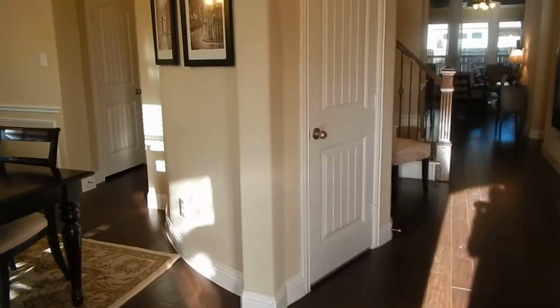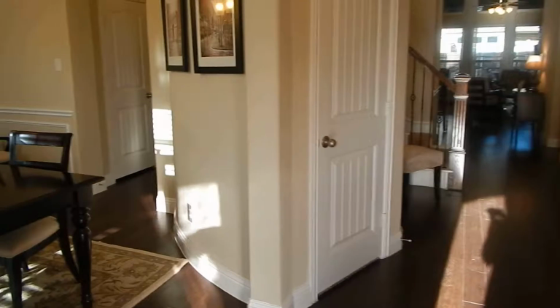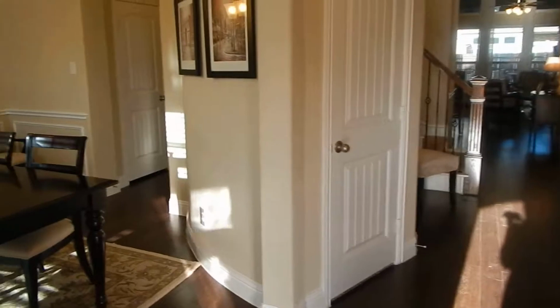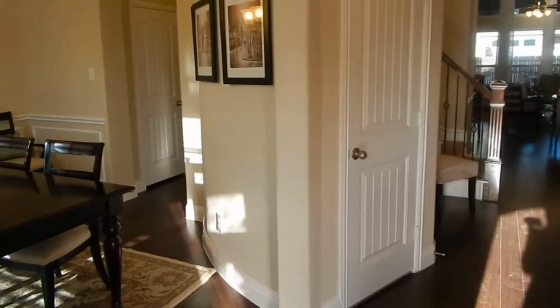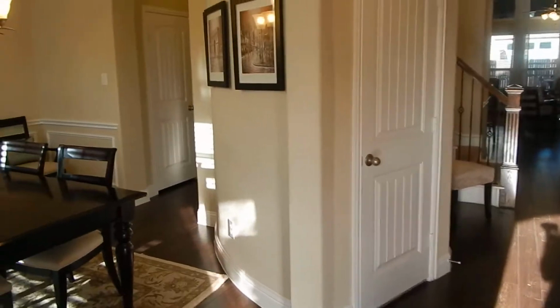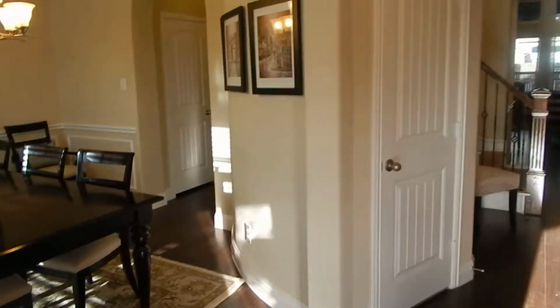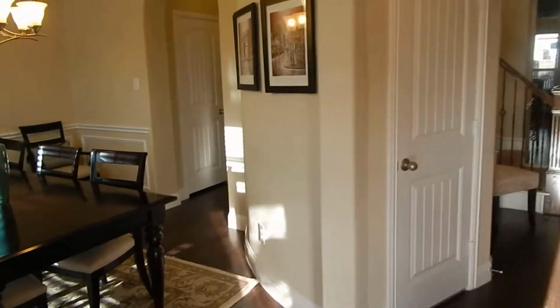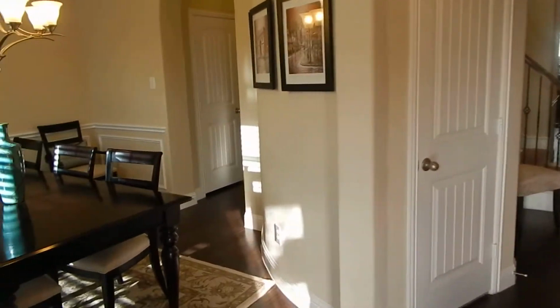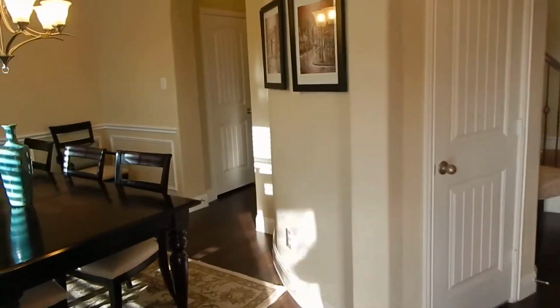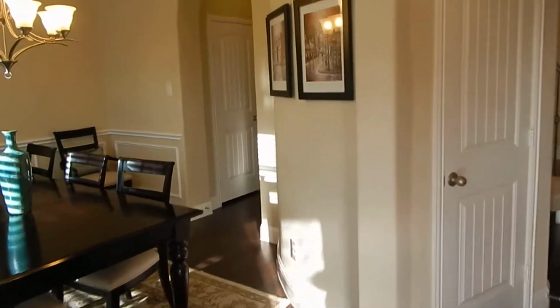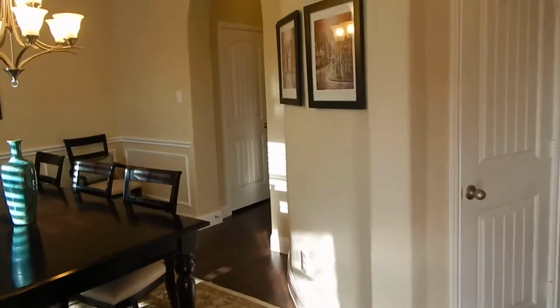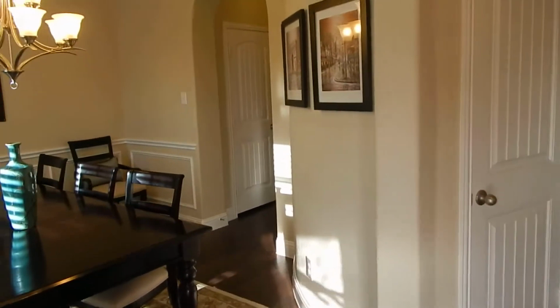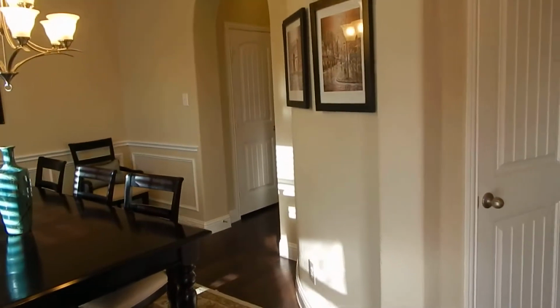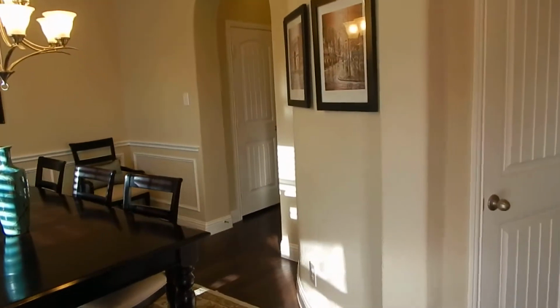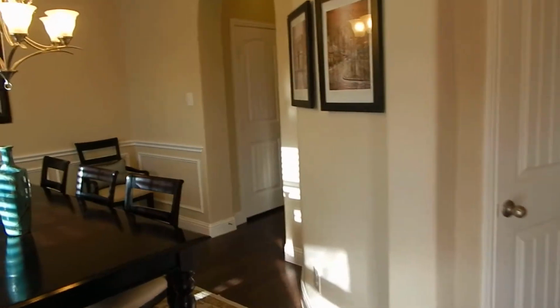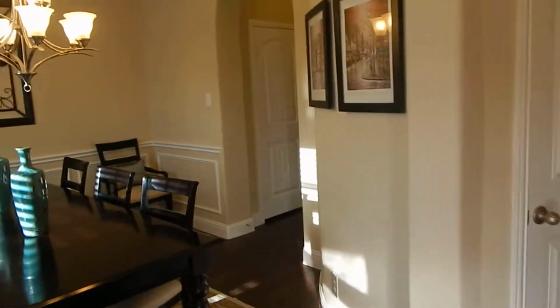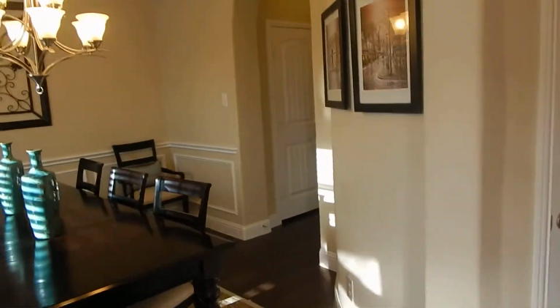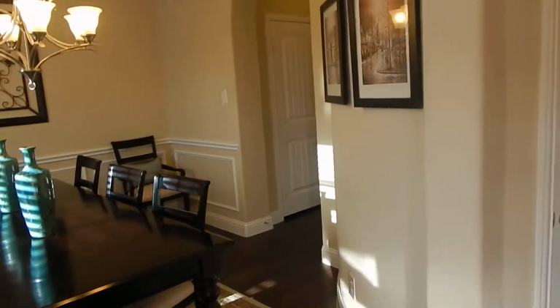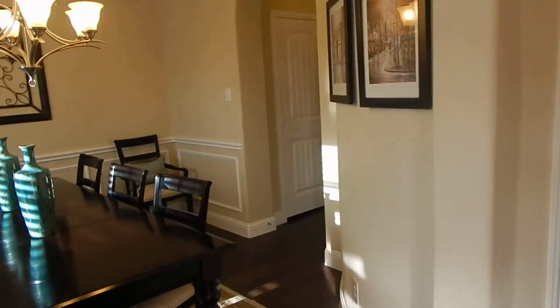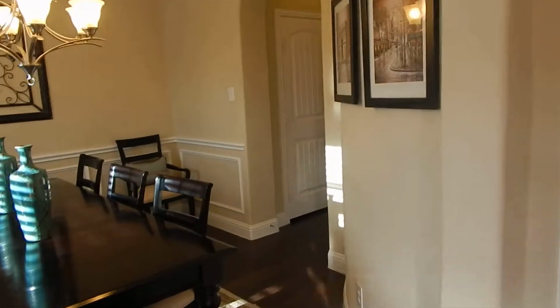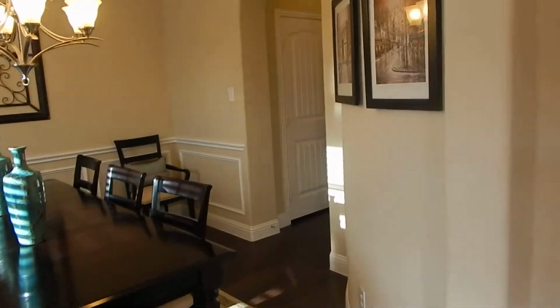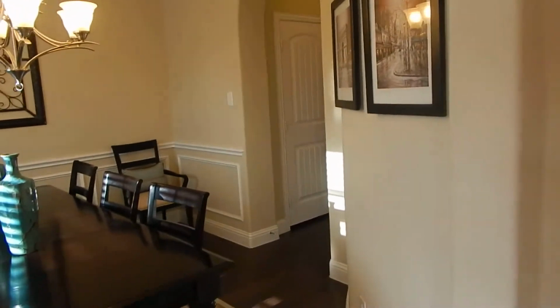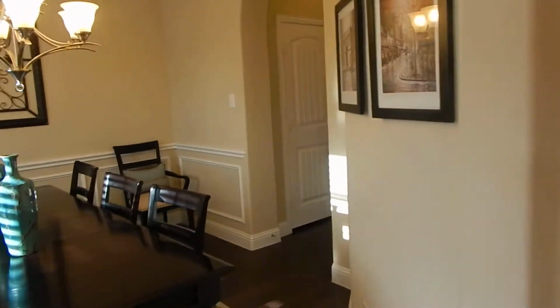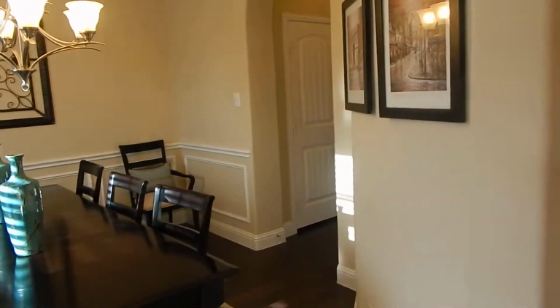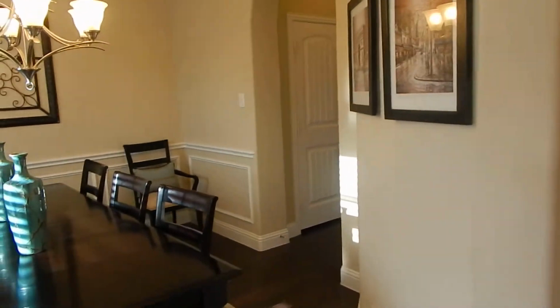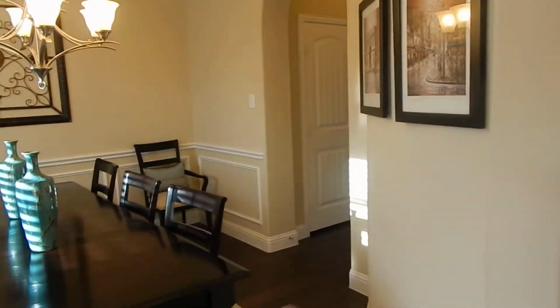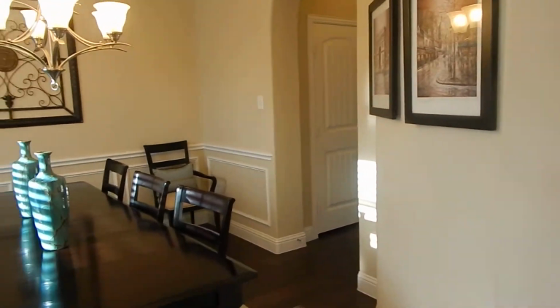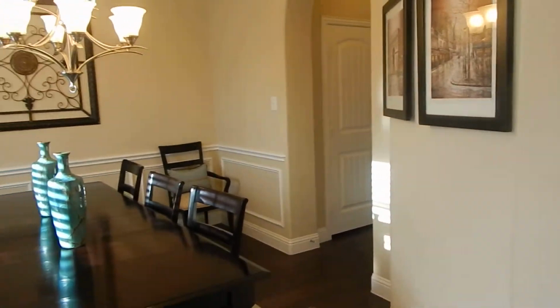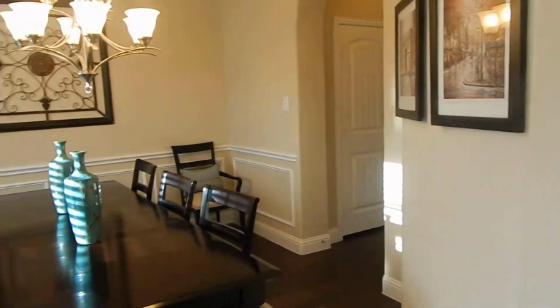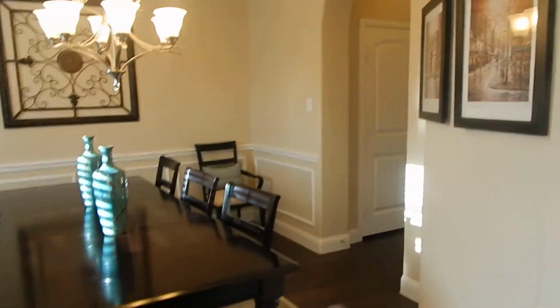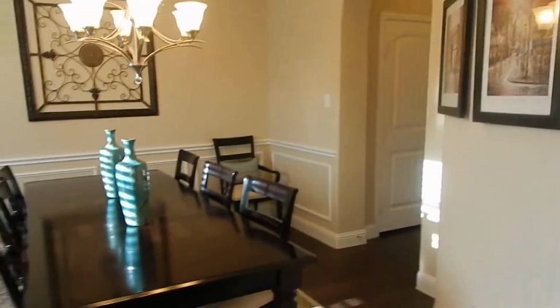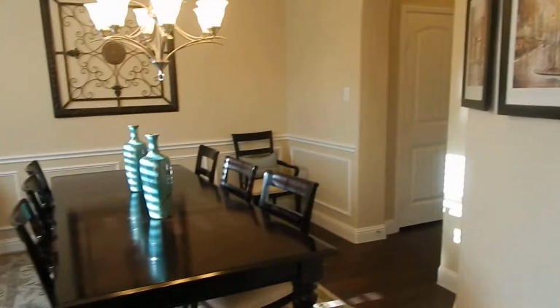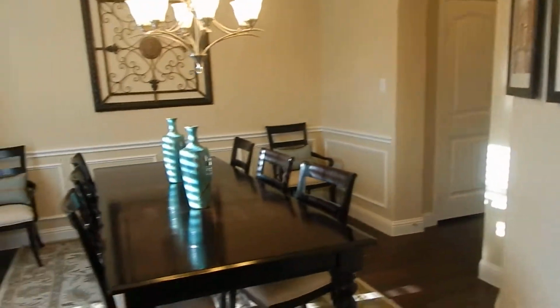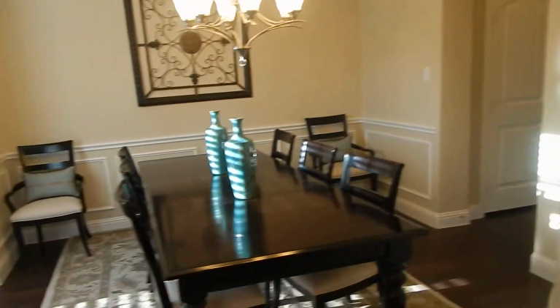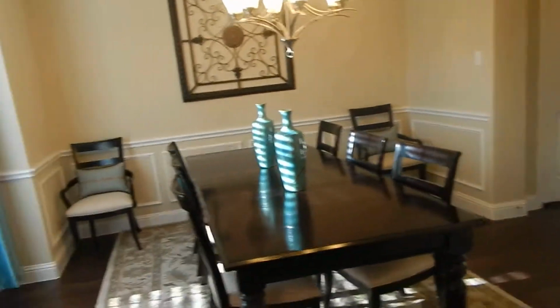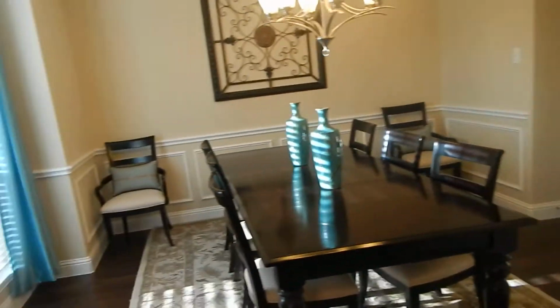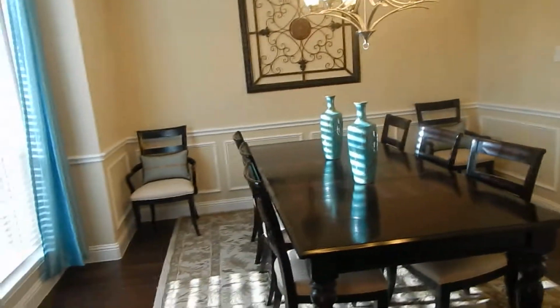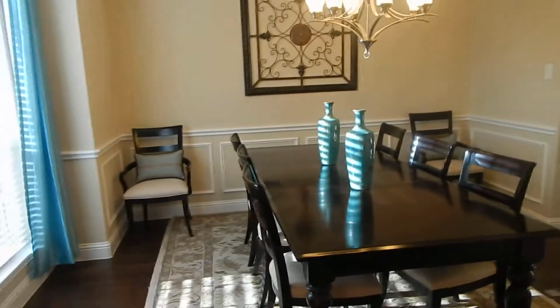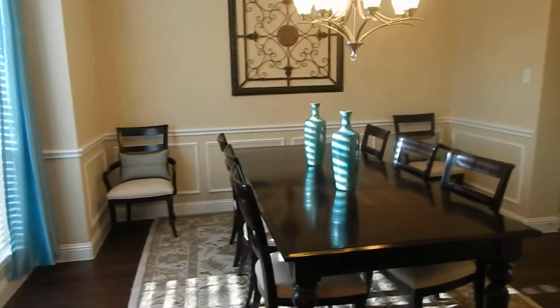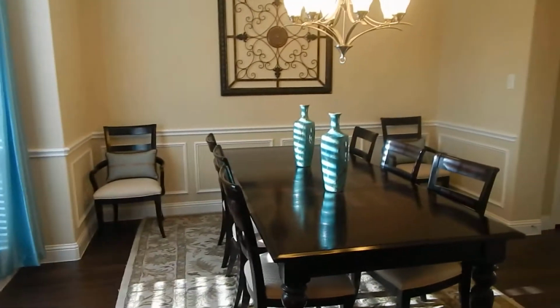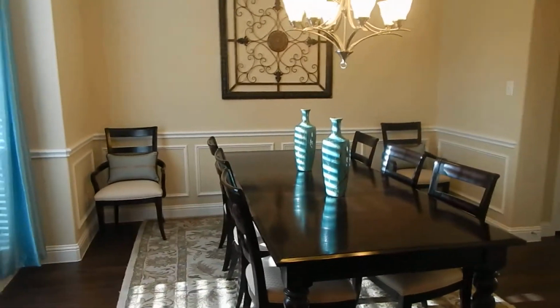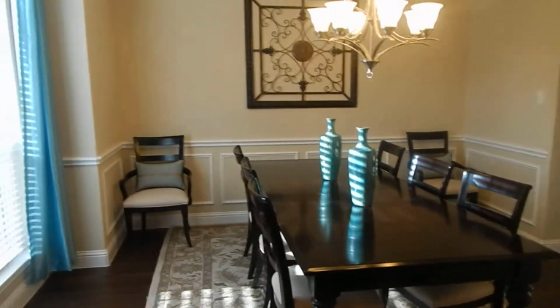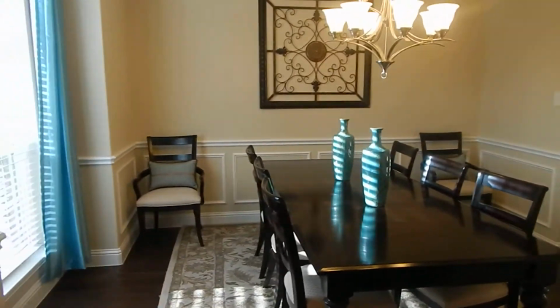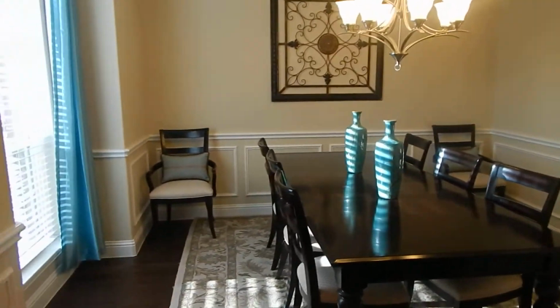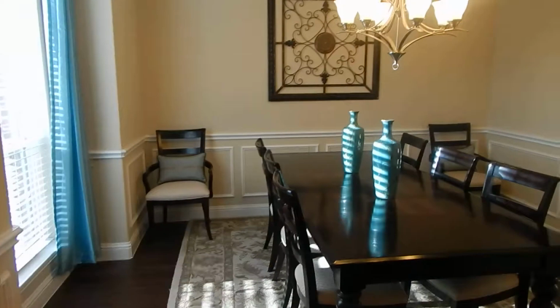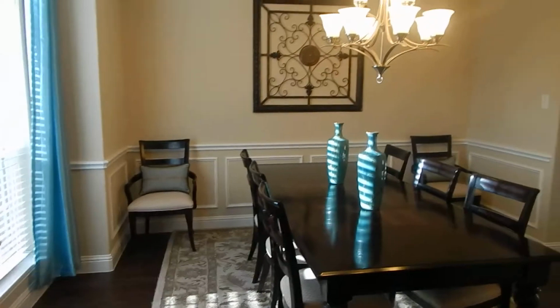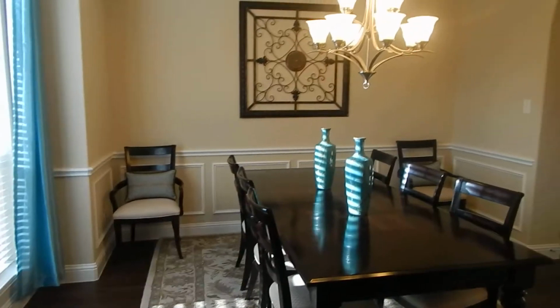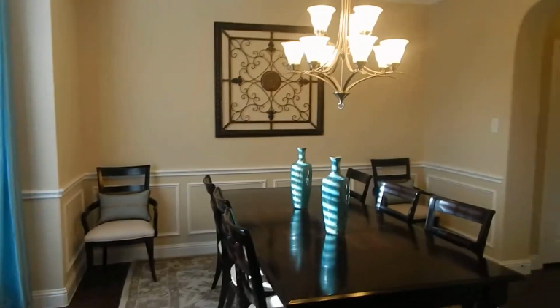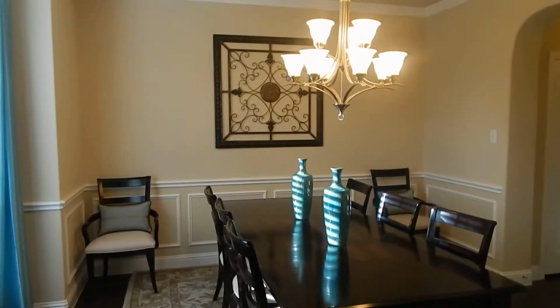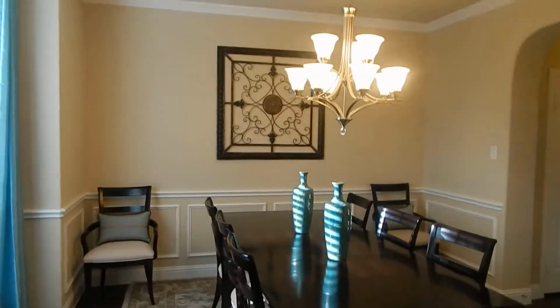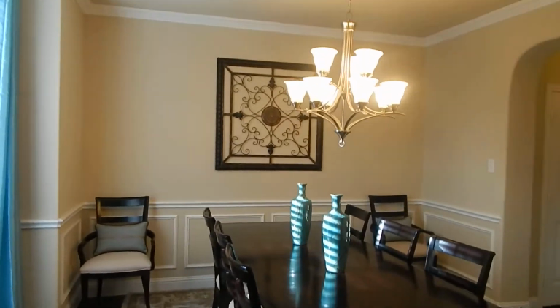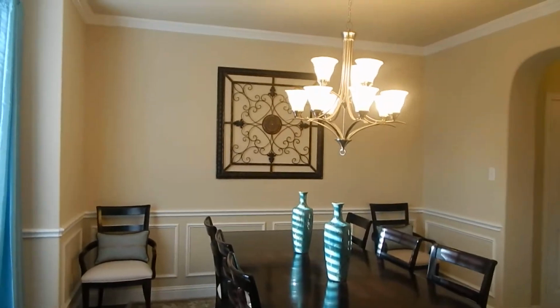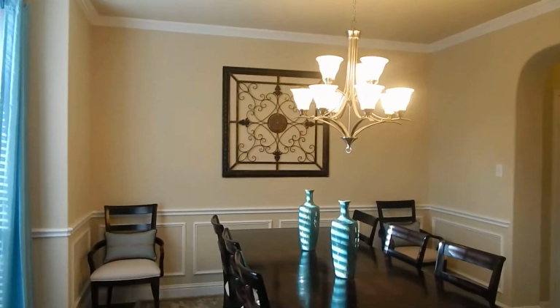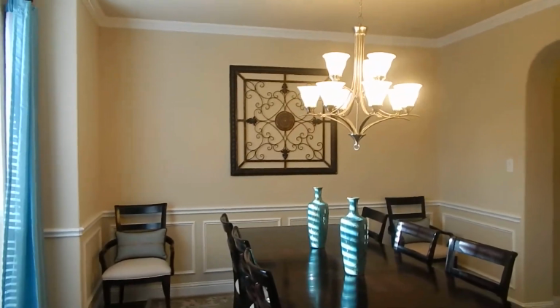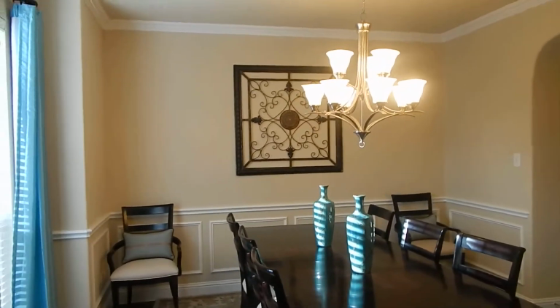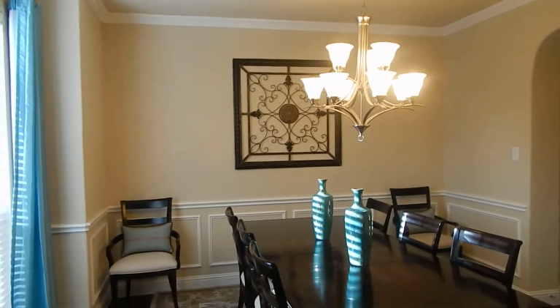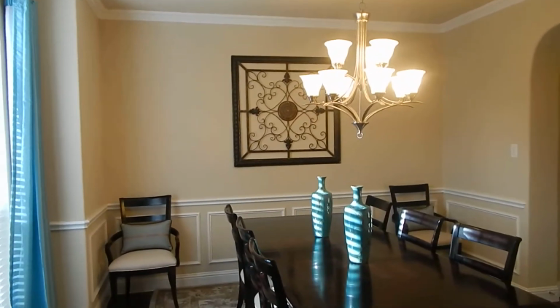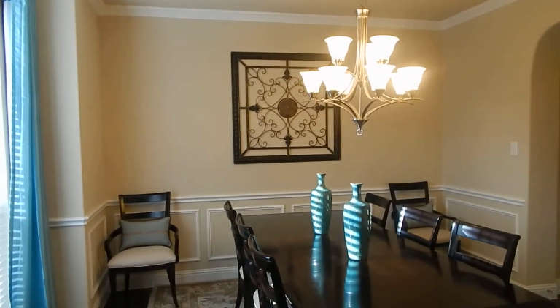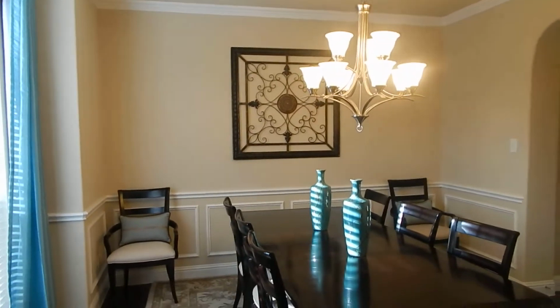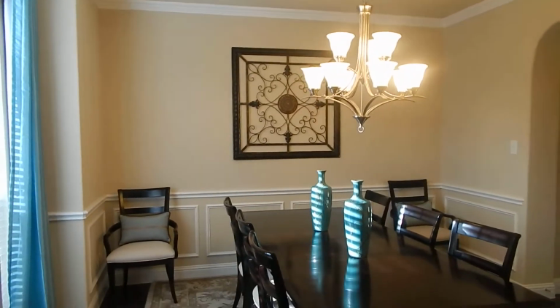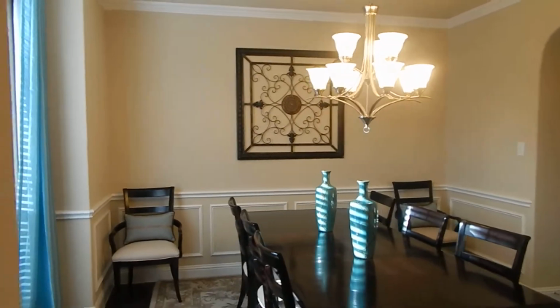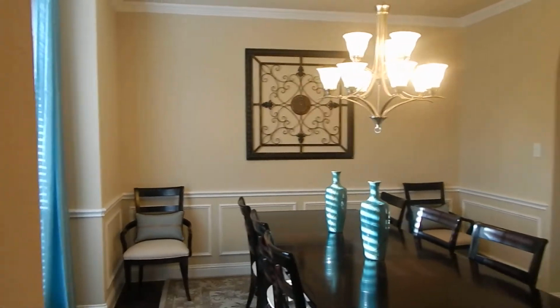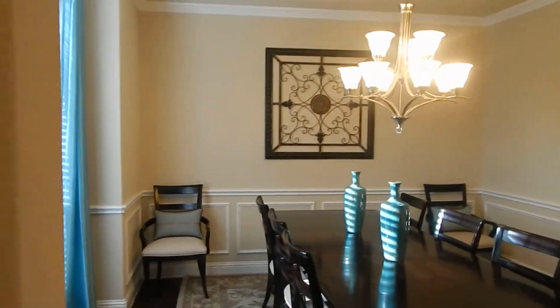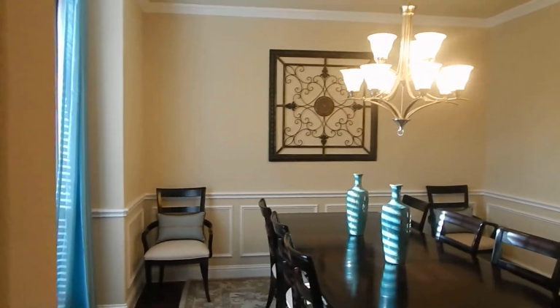There is a formal dining room just off to the left. It does have chair rail moldings around and crown molding.